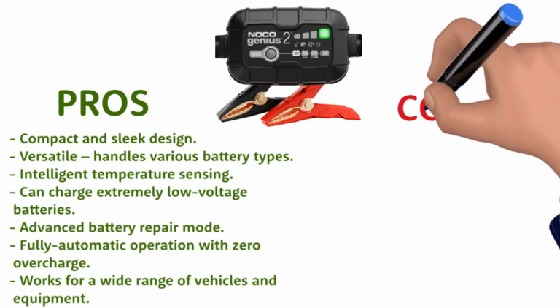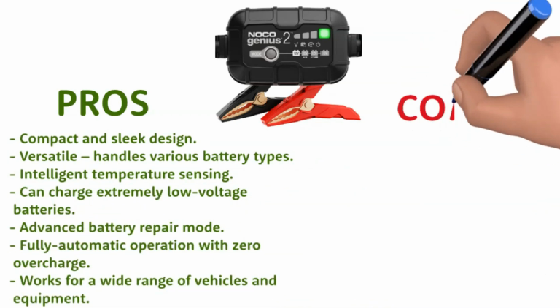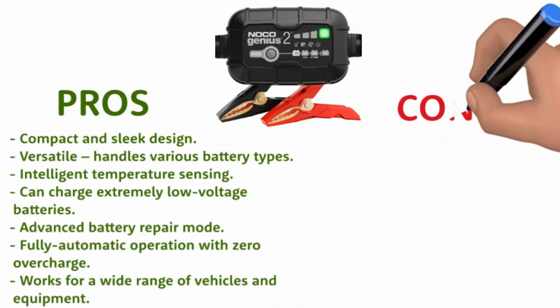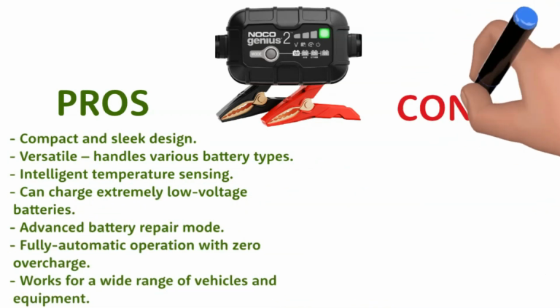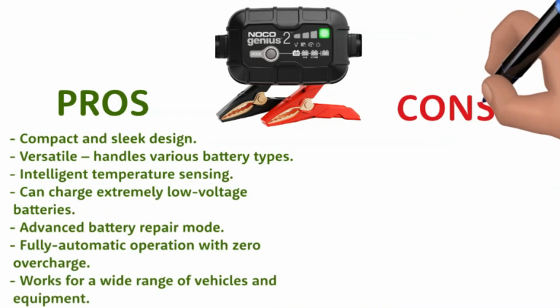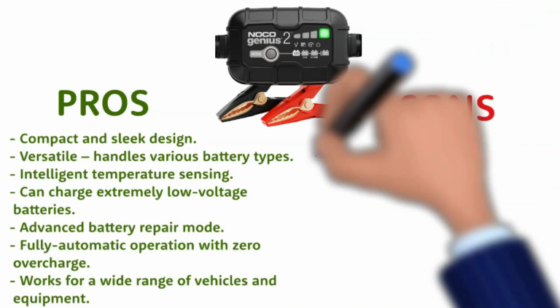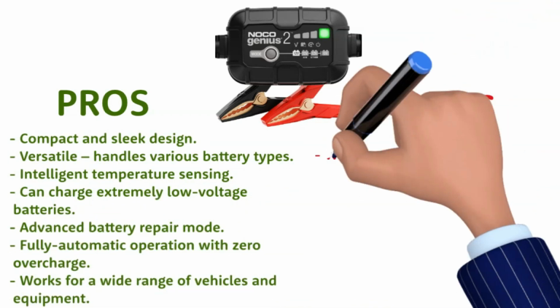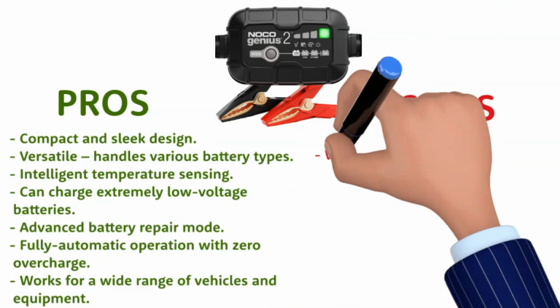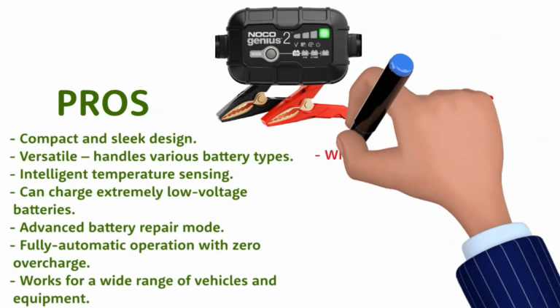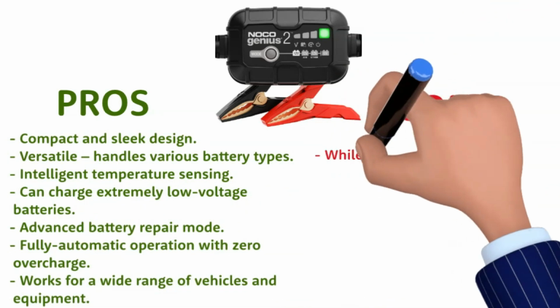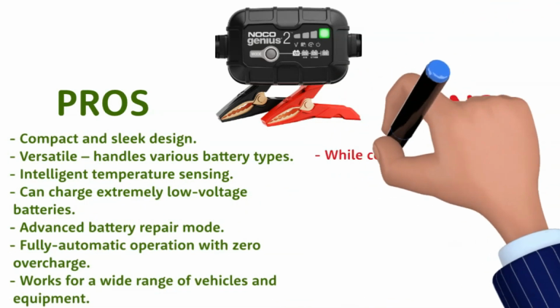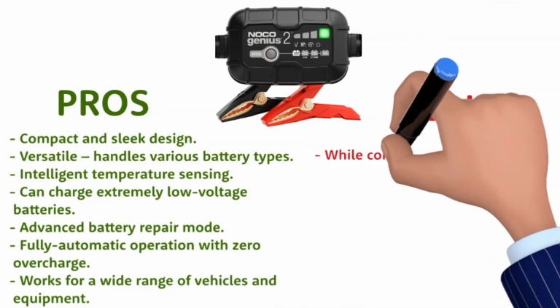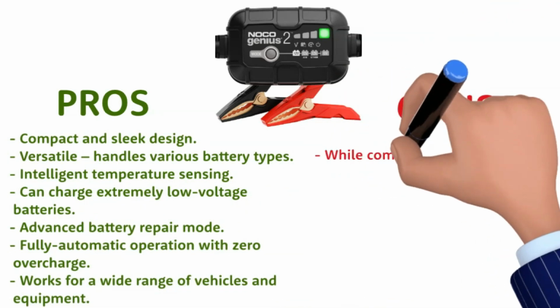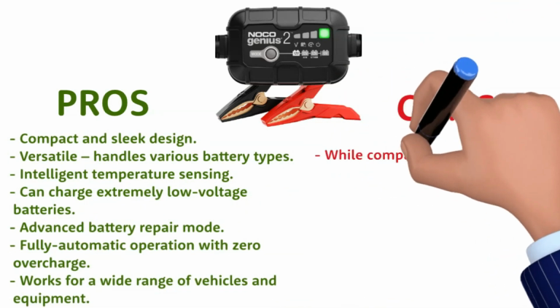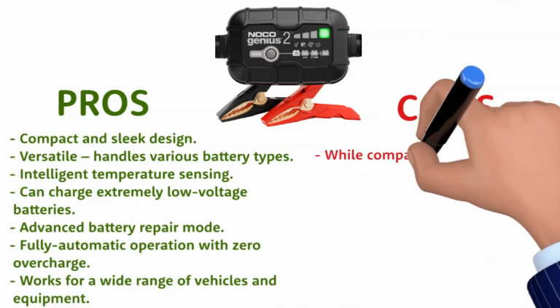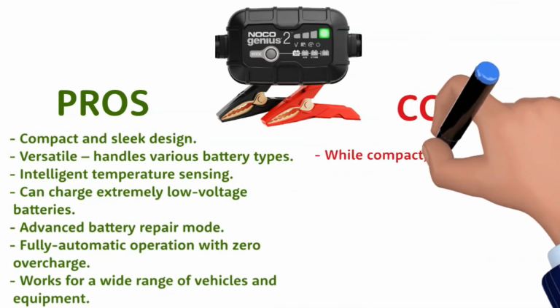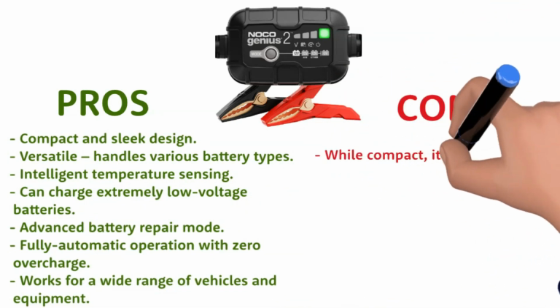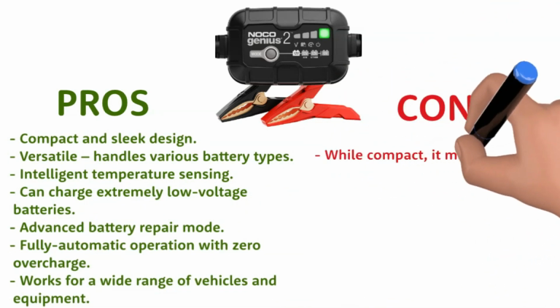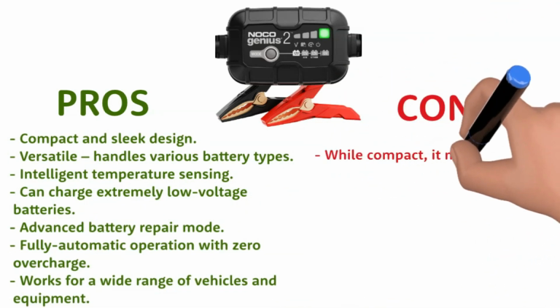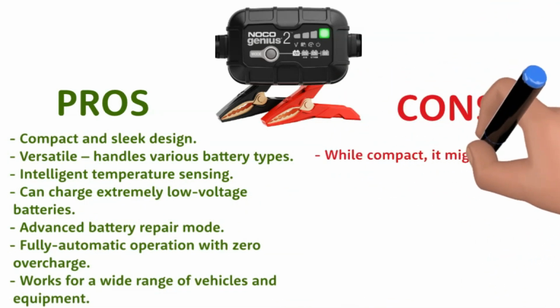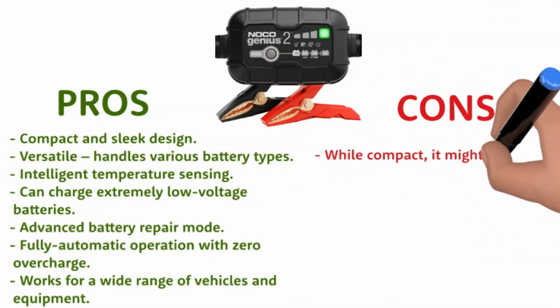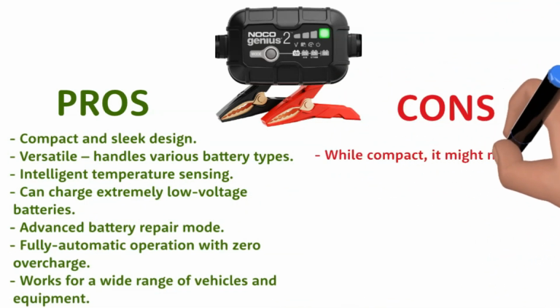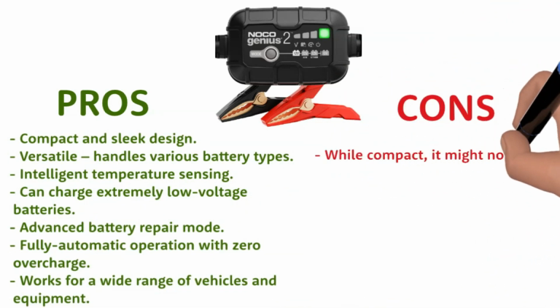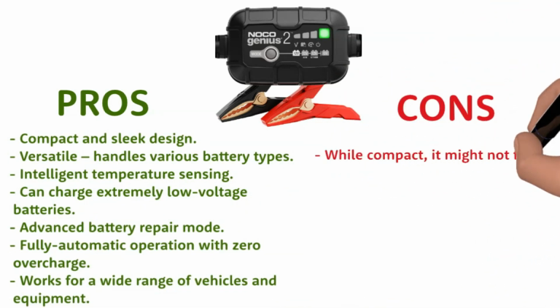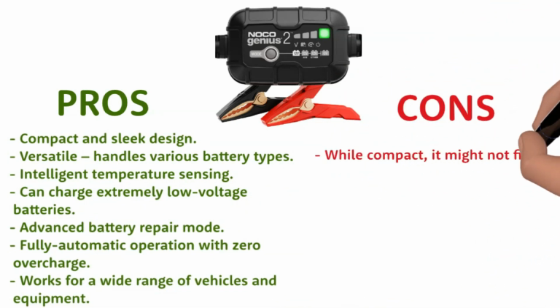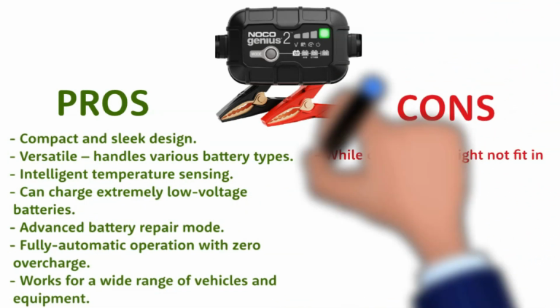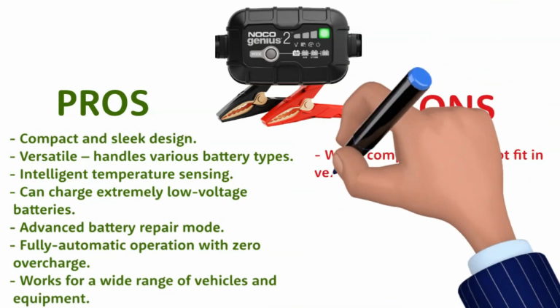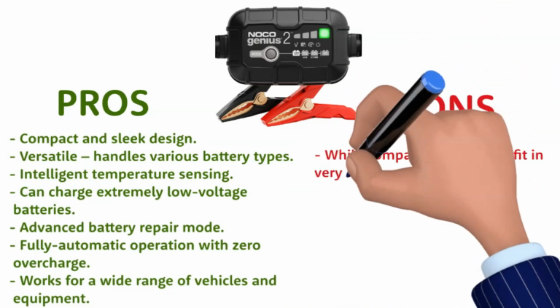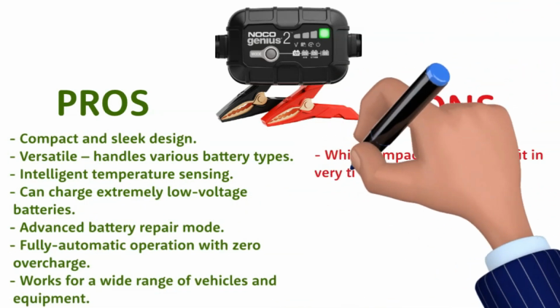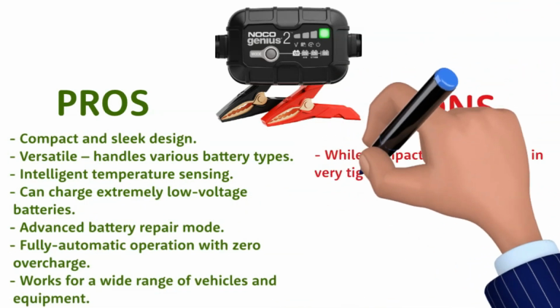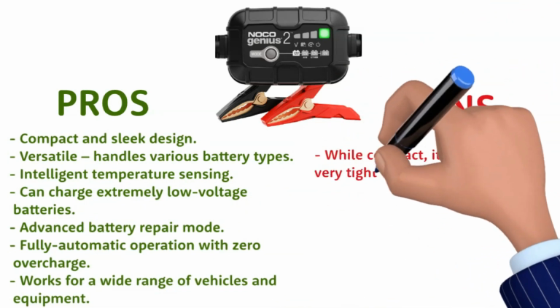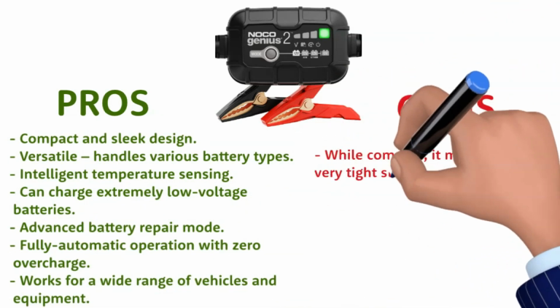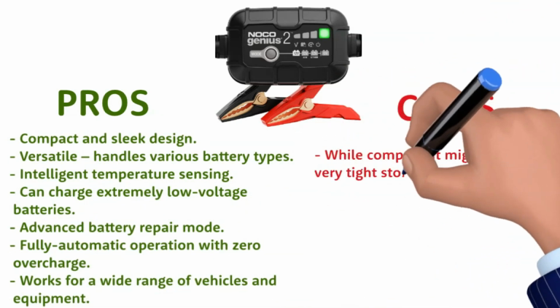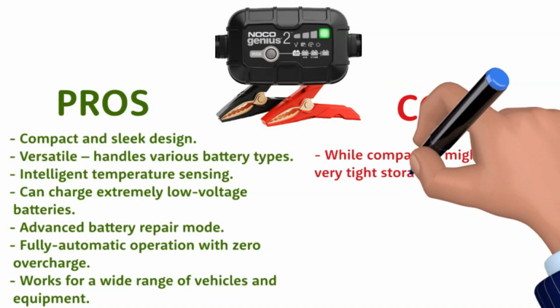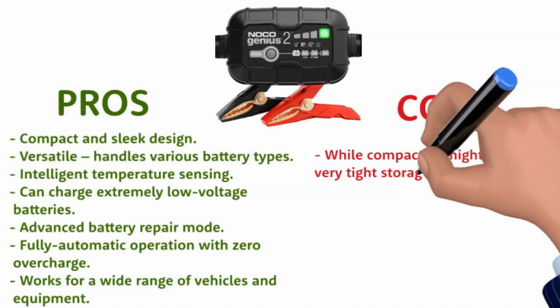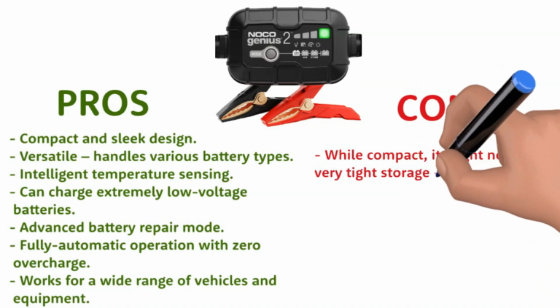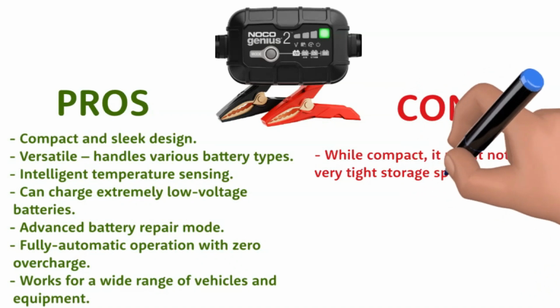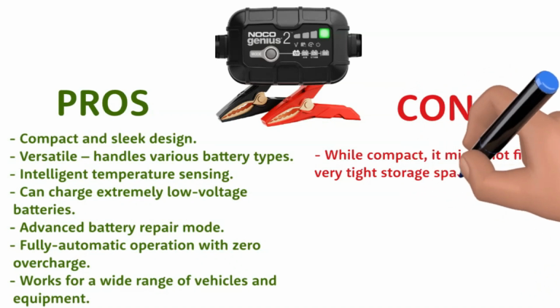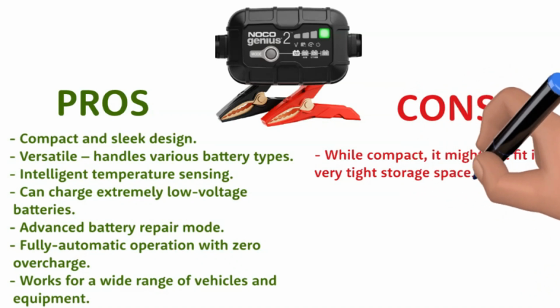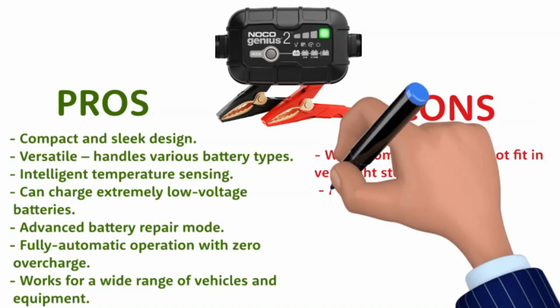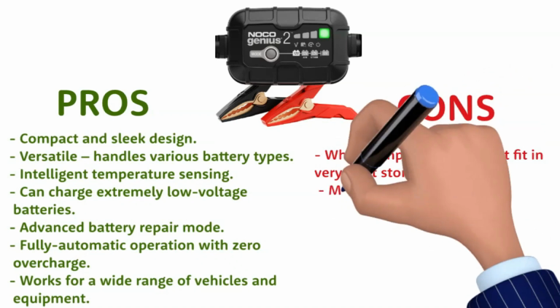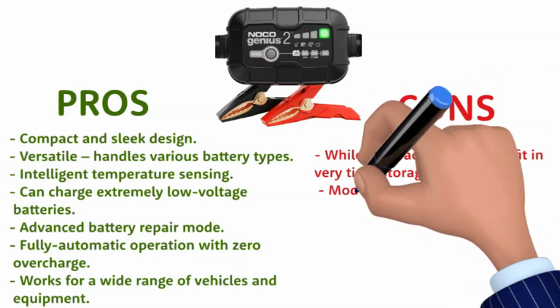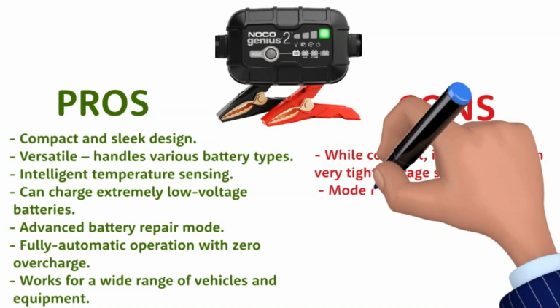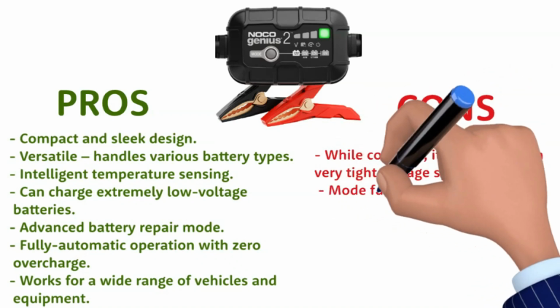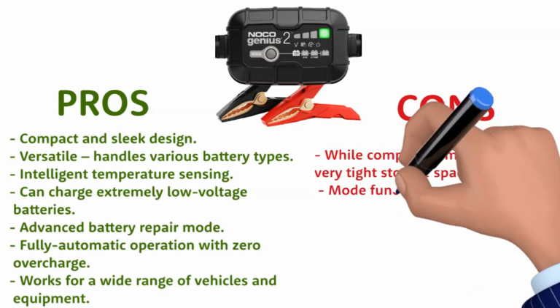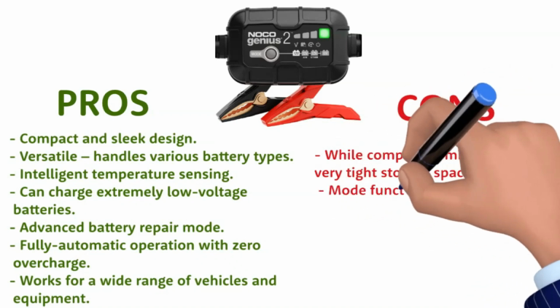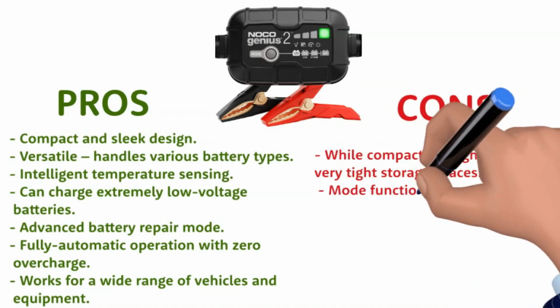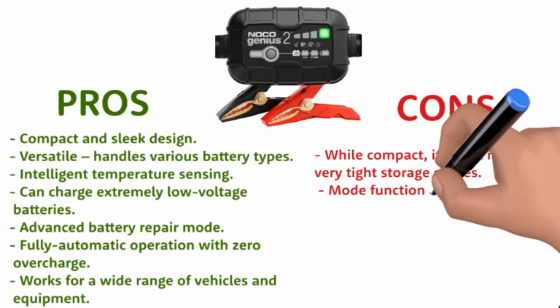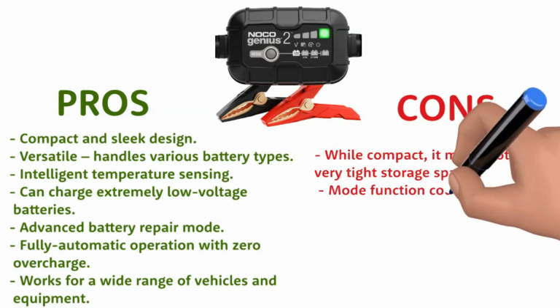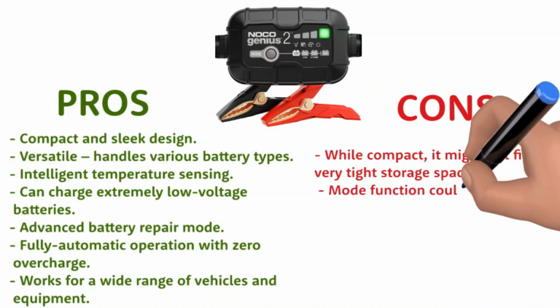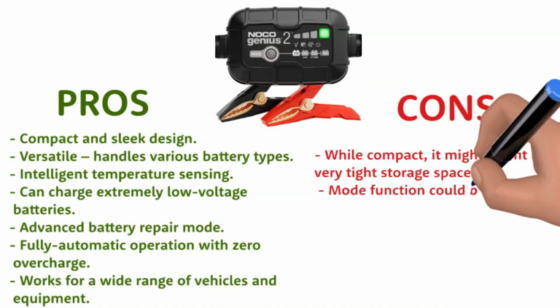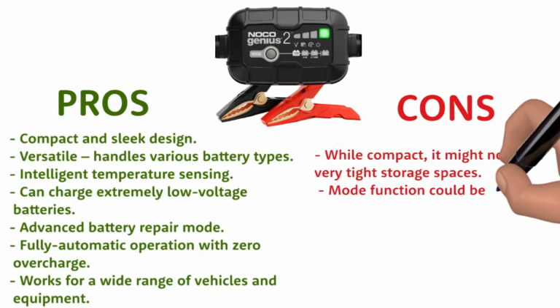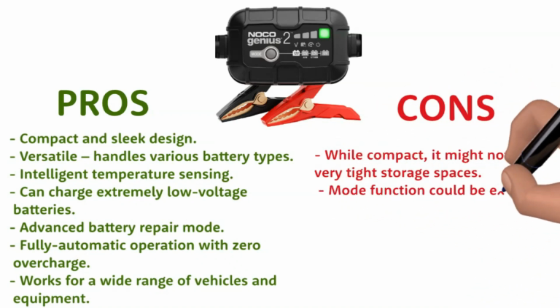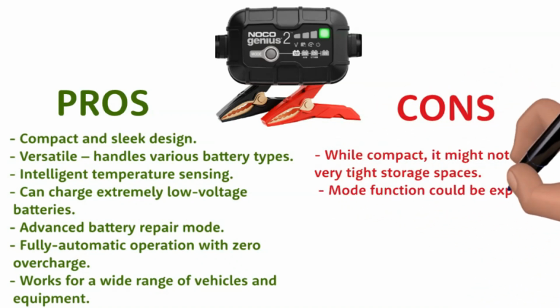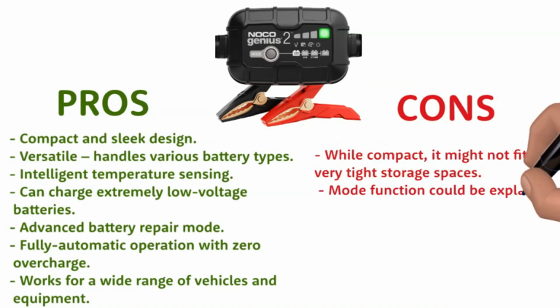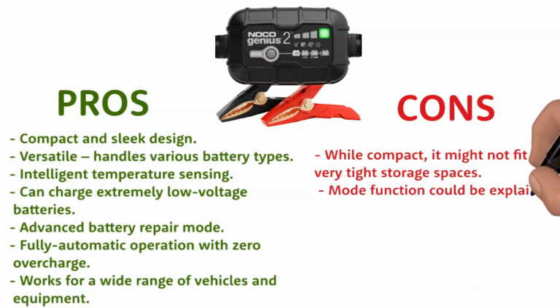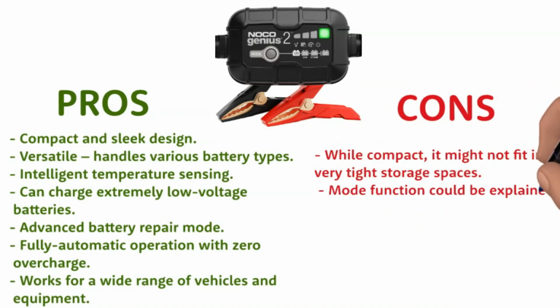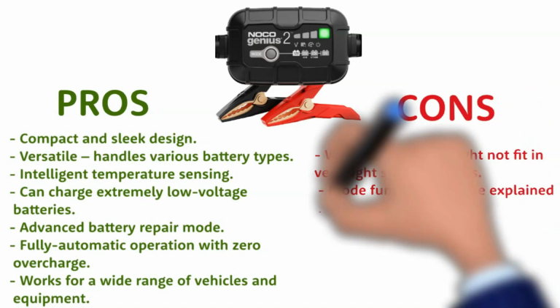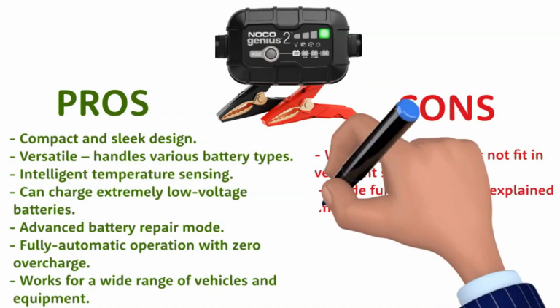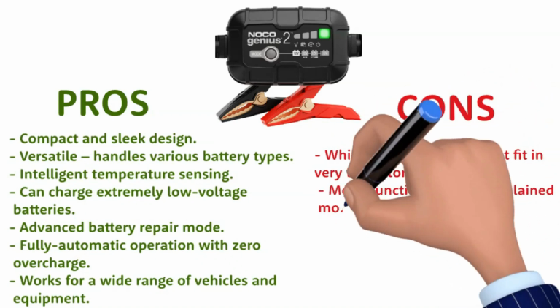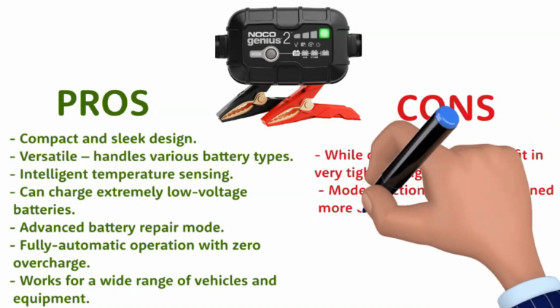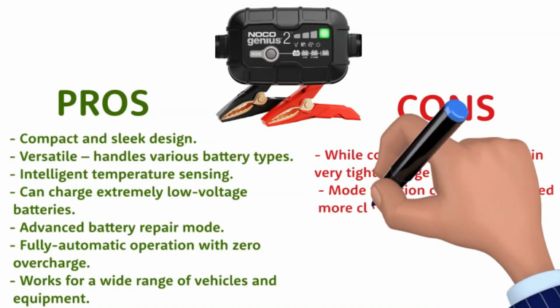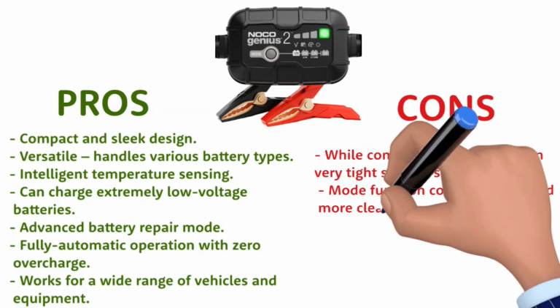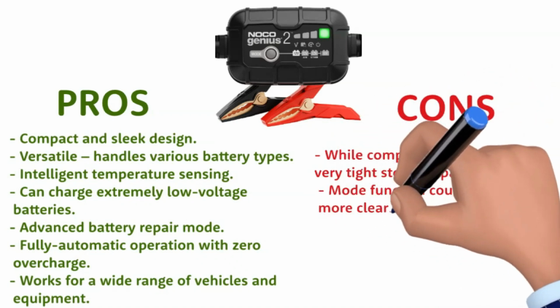Cons: while compact, it might not fit in very tight storage spaces; and the mode function could be explained more clearly.